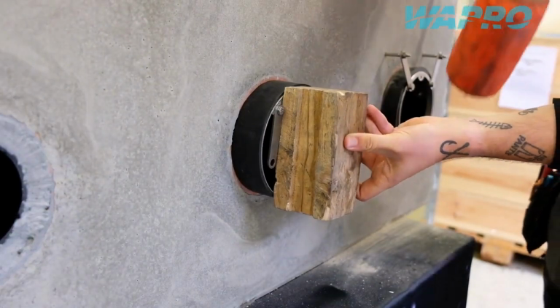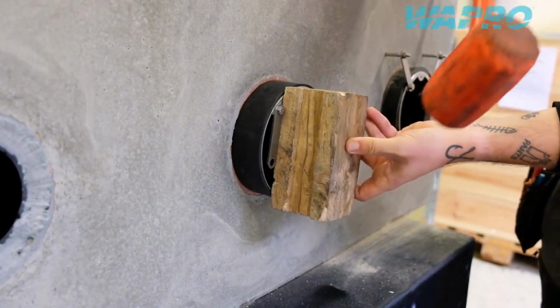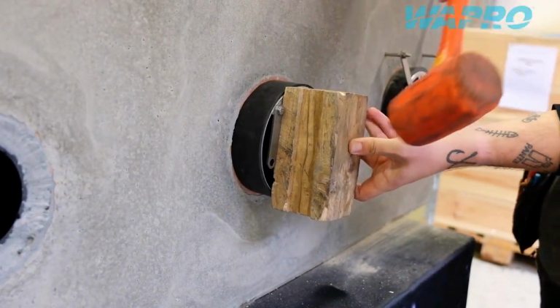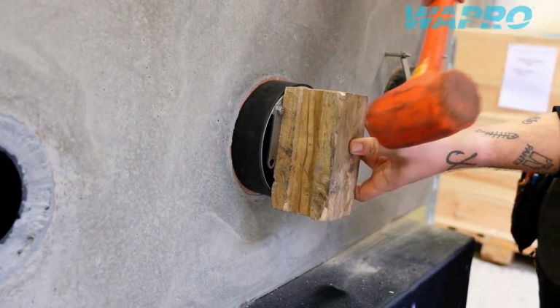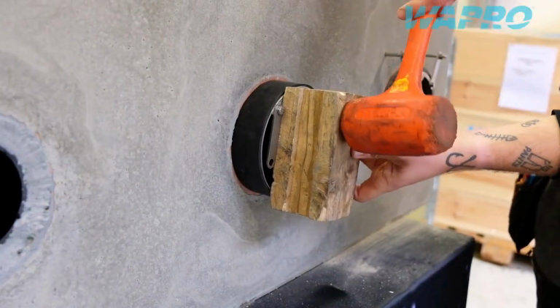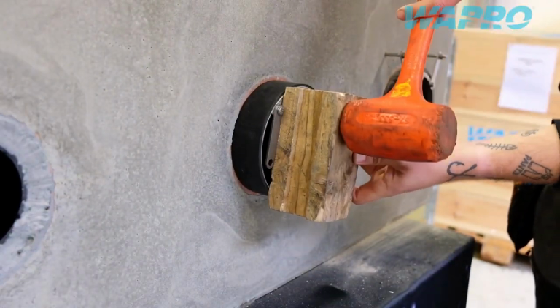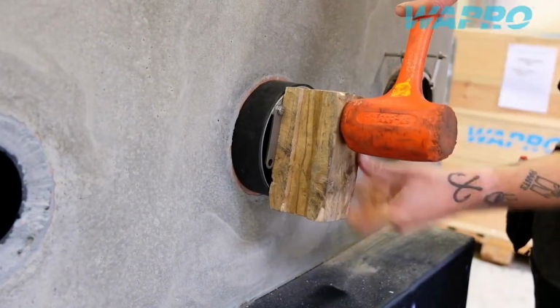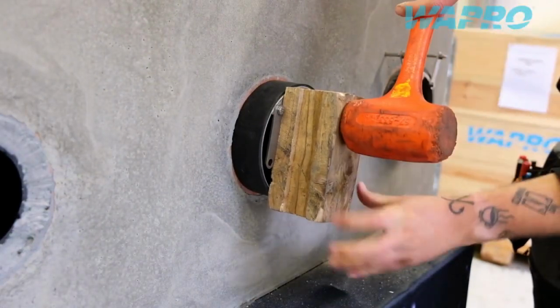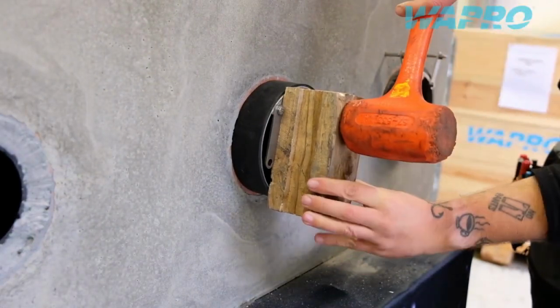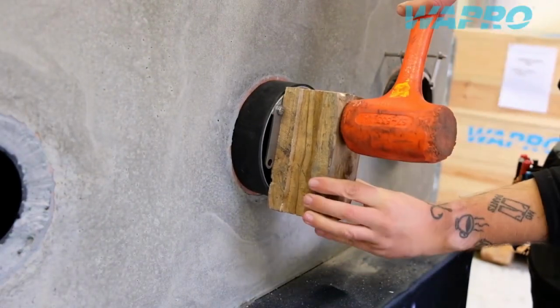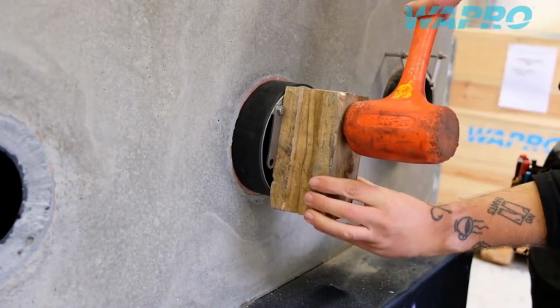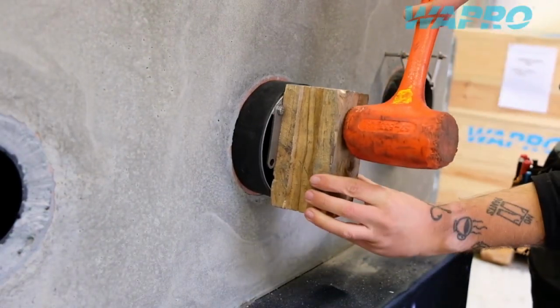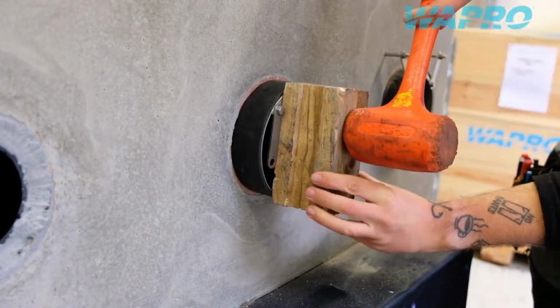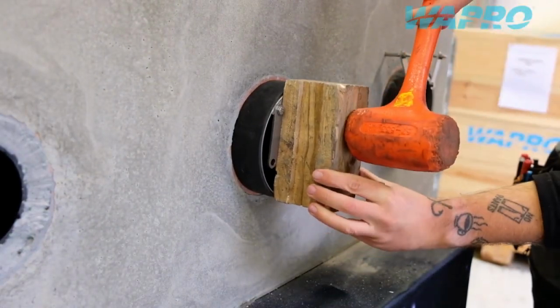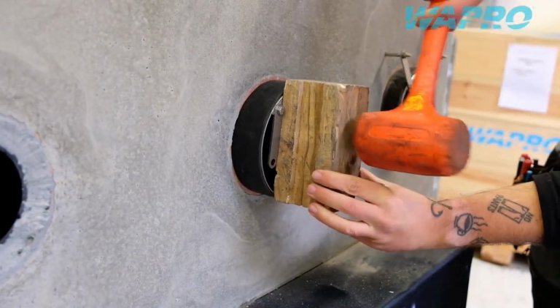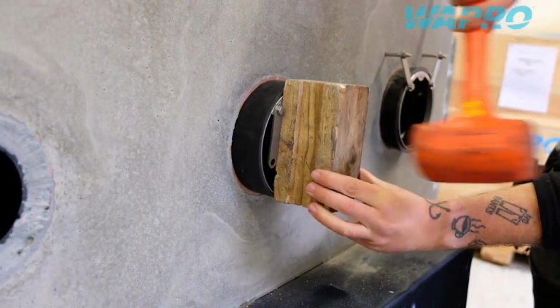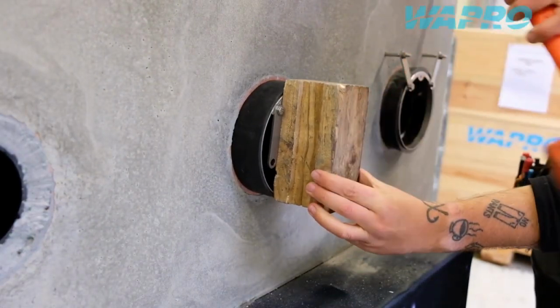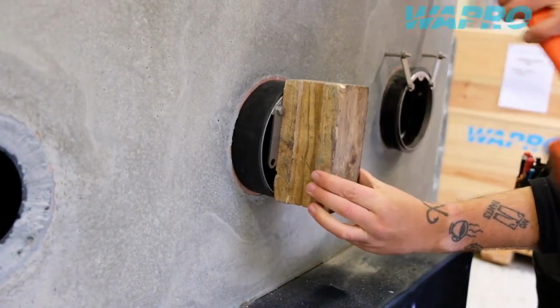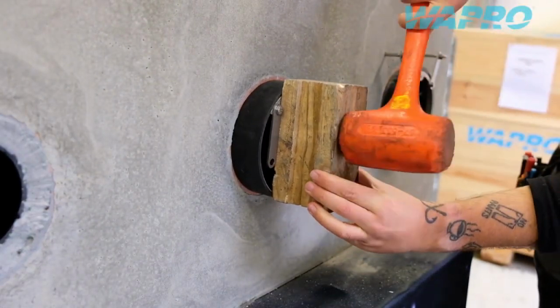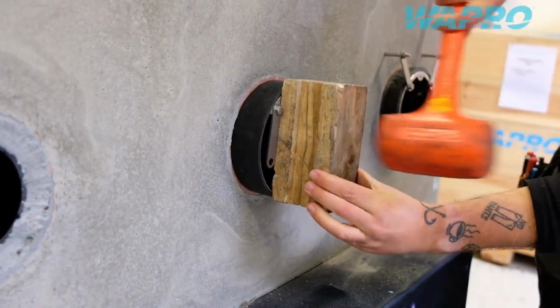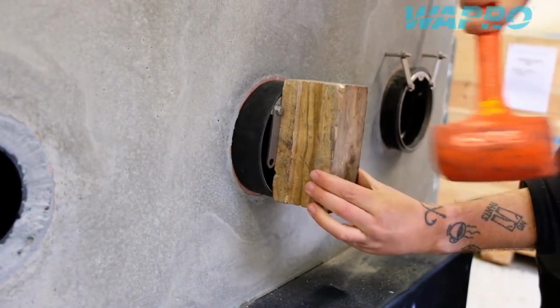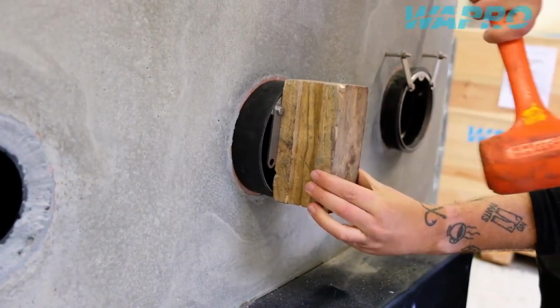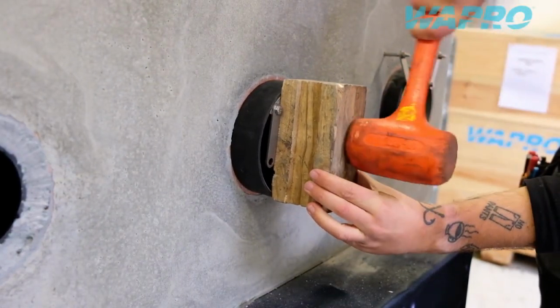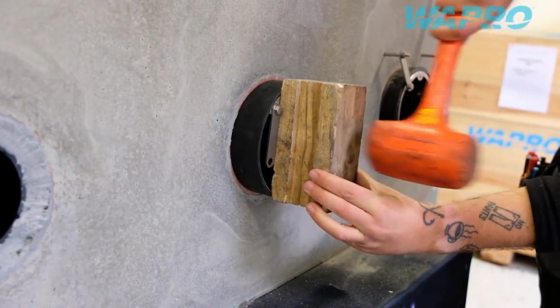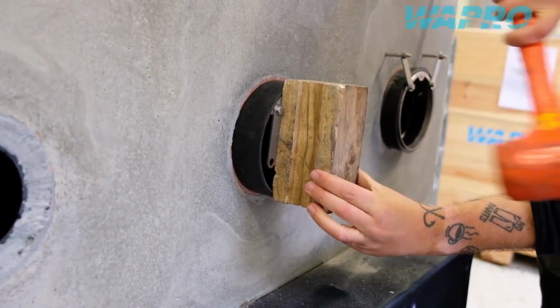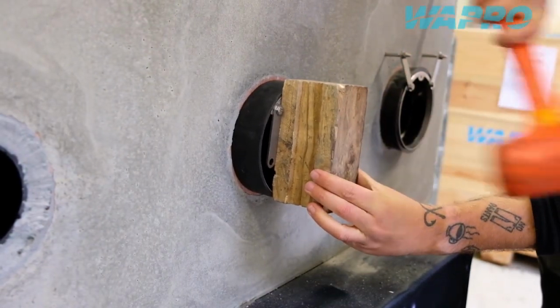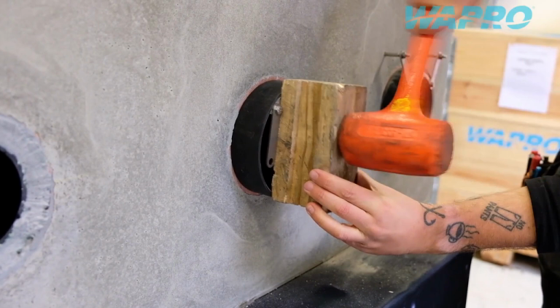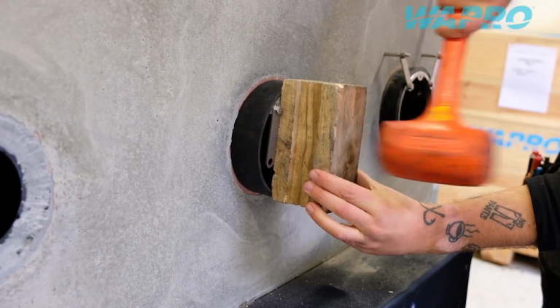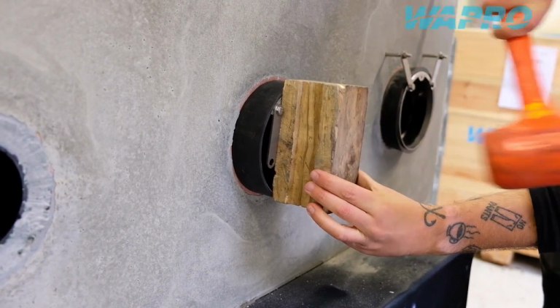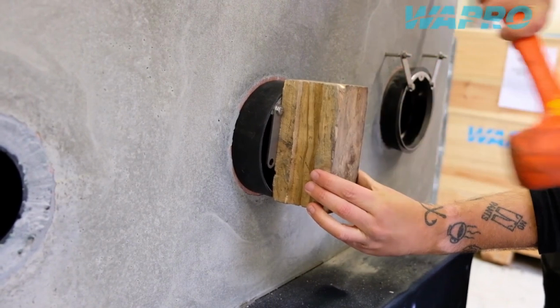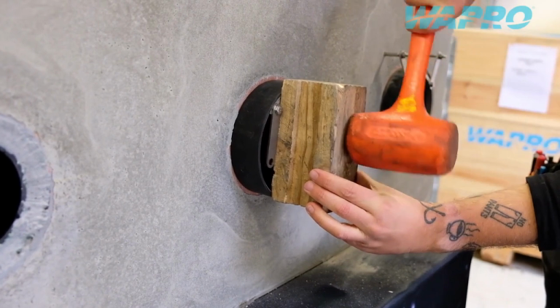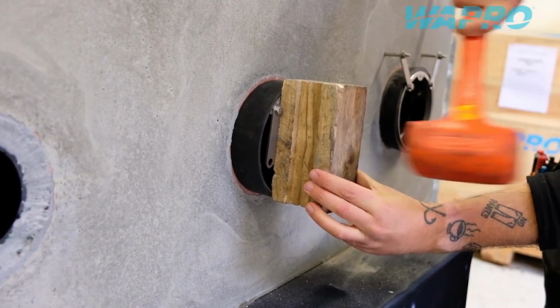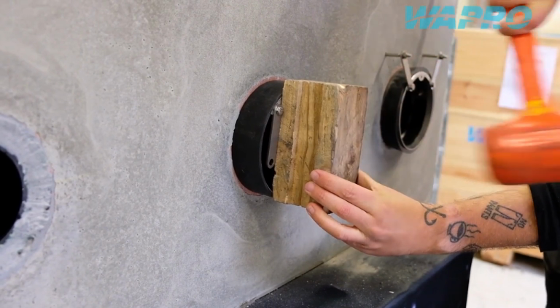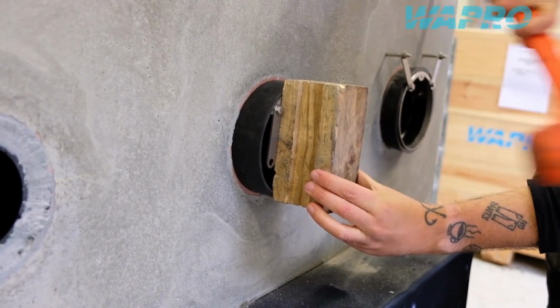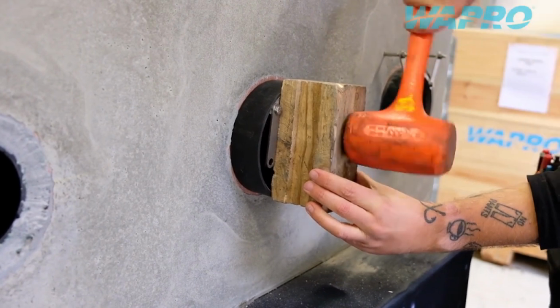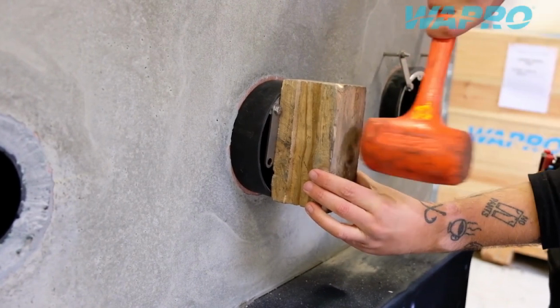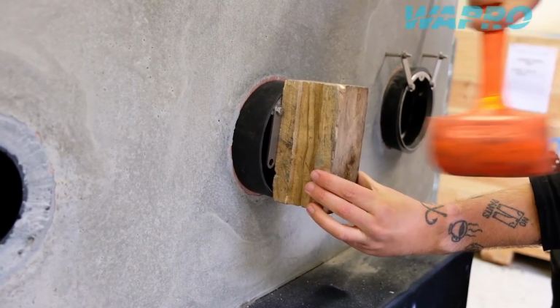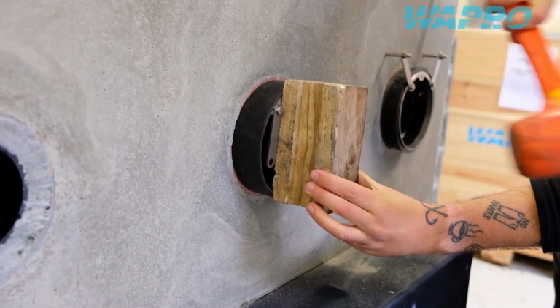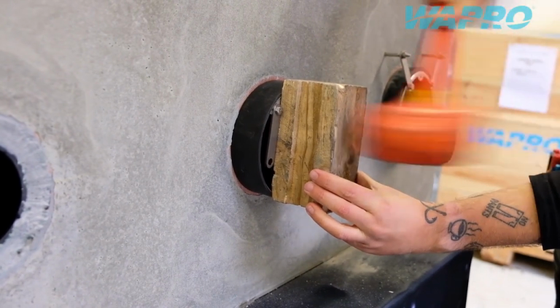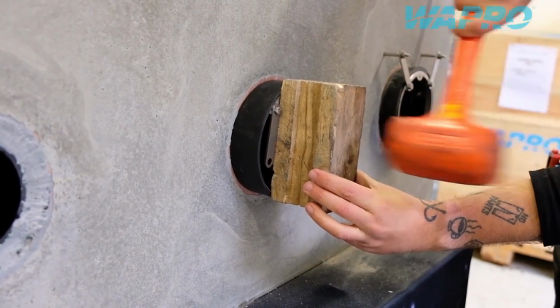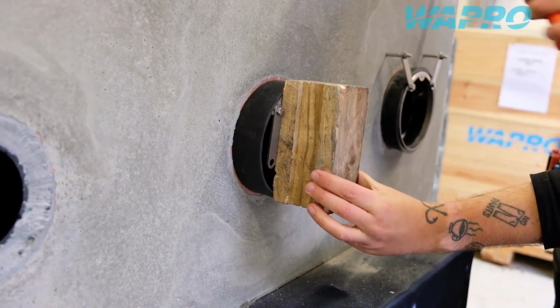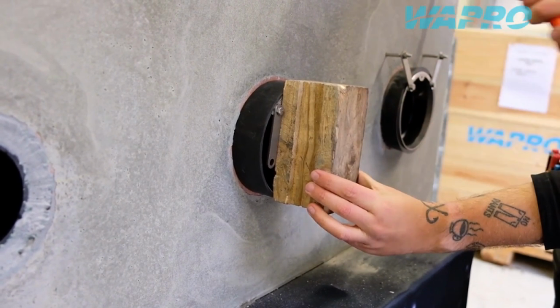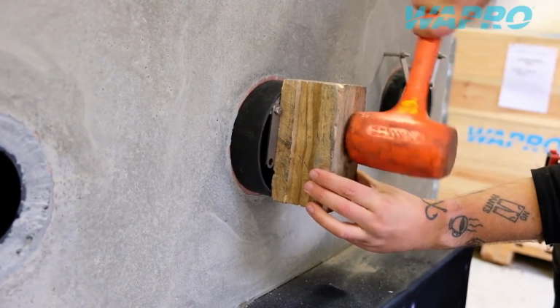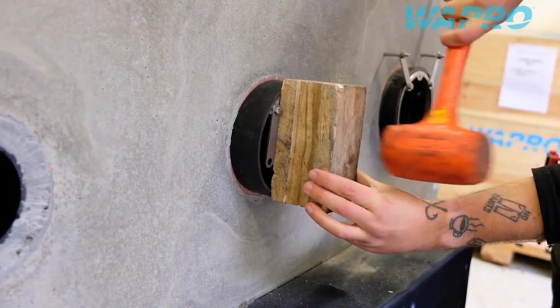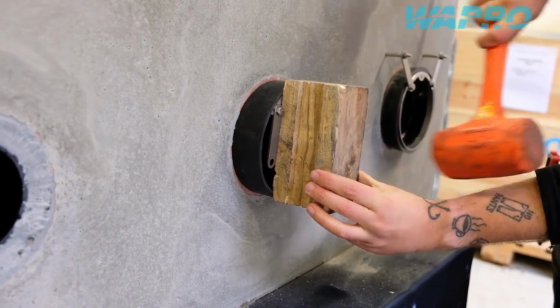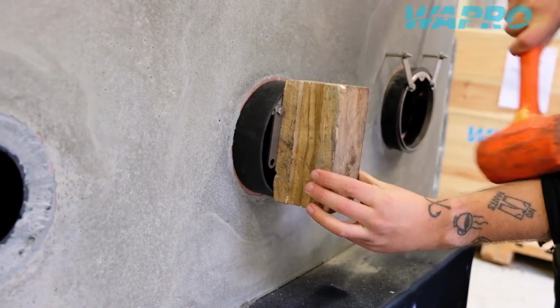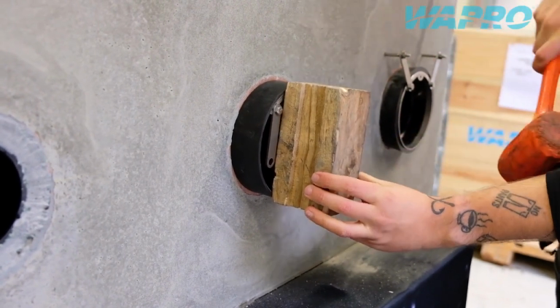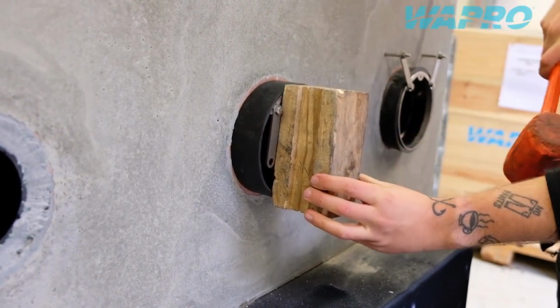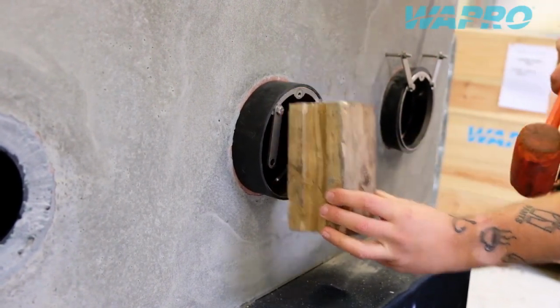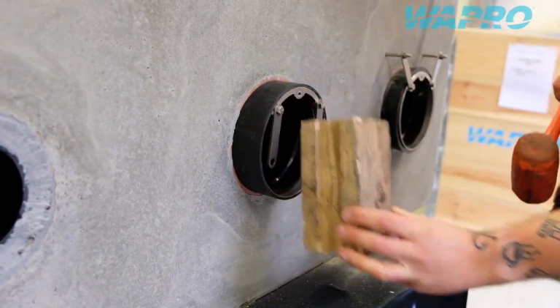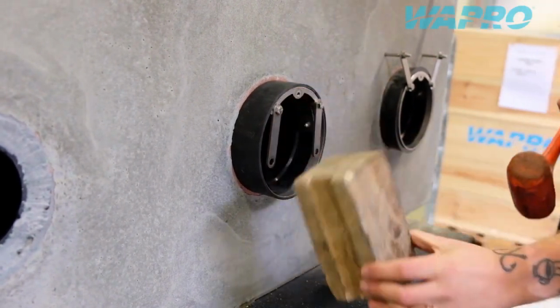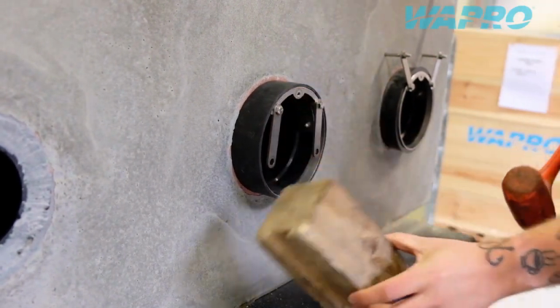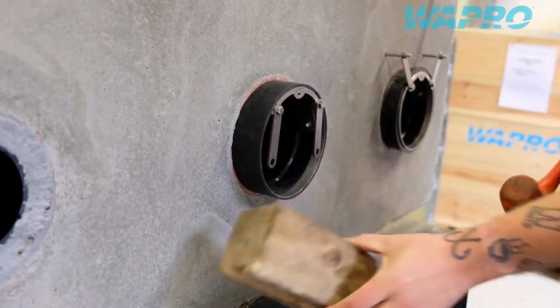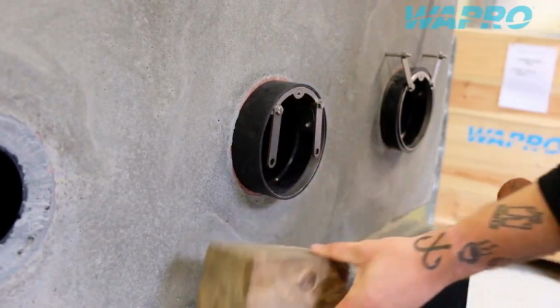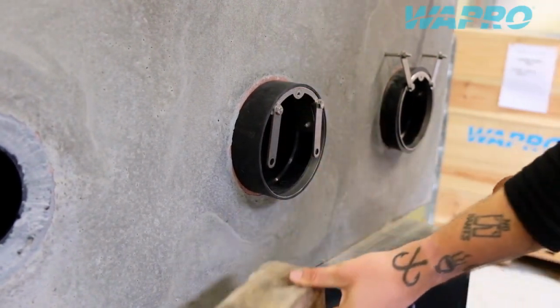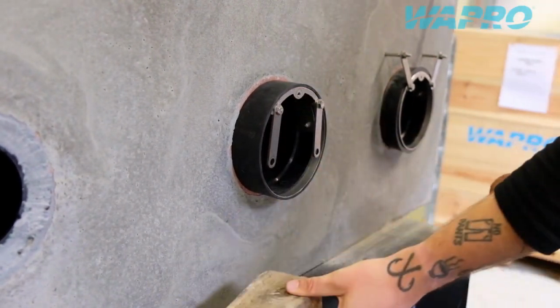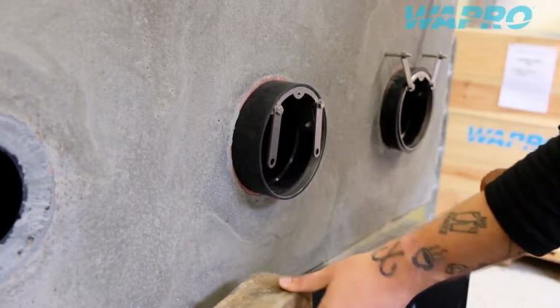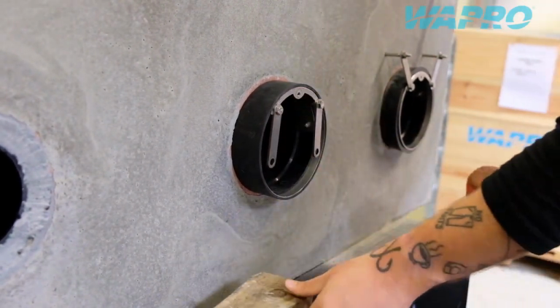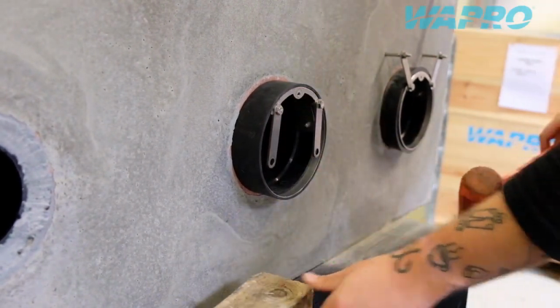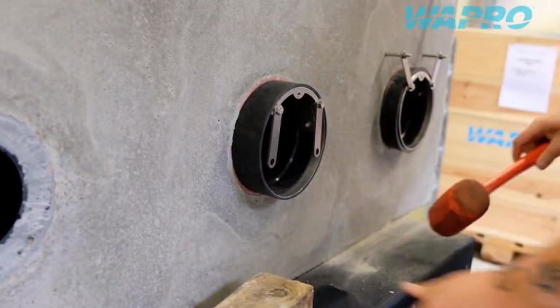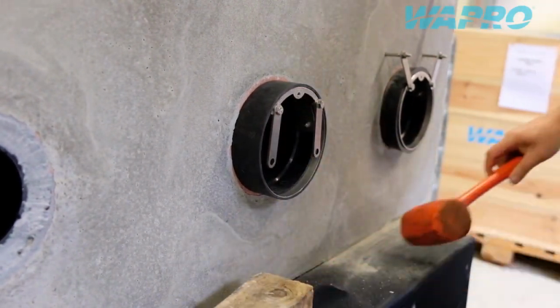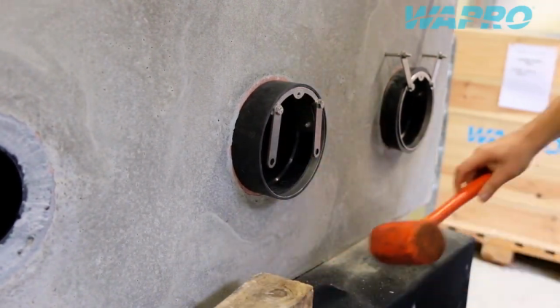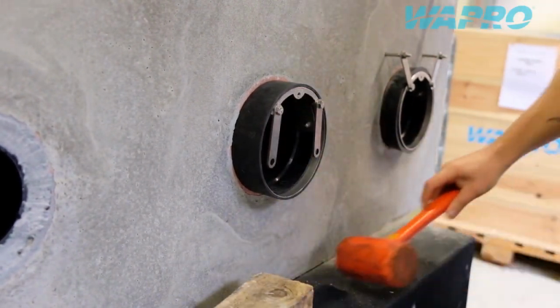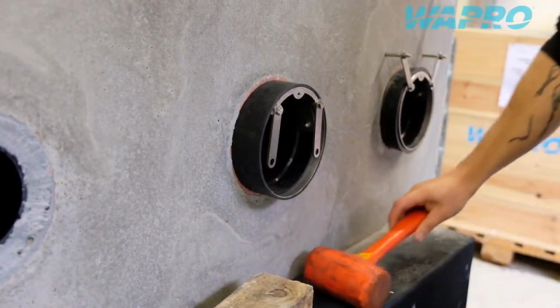Proceed to gently knock the valve into the pipe with the use of a hammer. Note that no hammer should be used directly onto the valve.